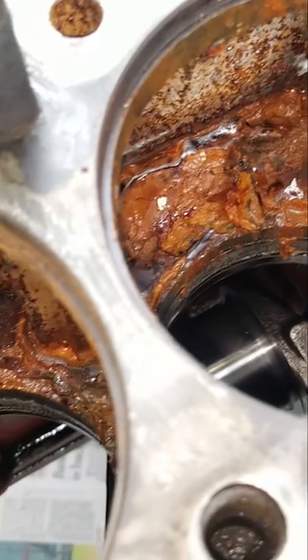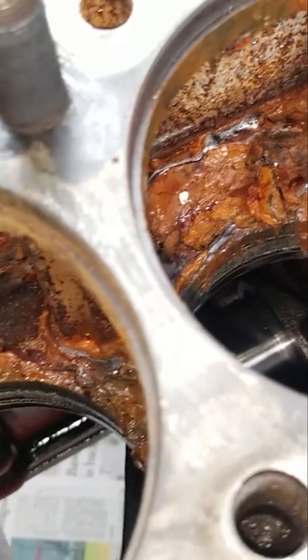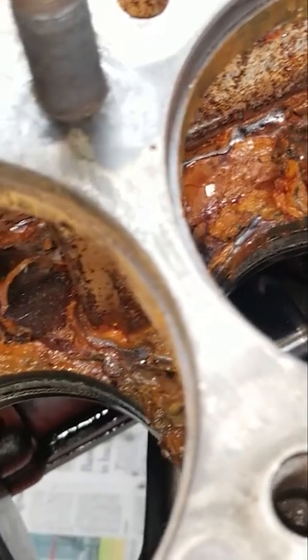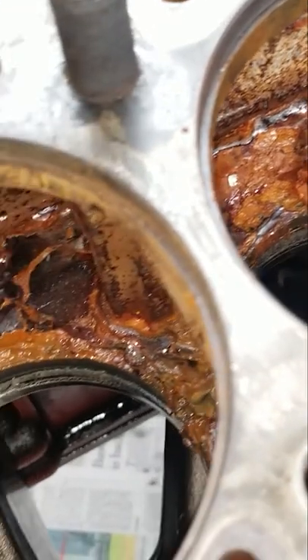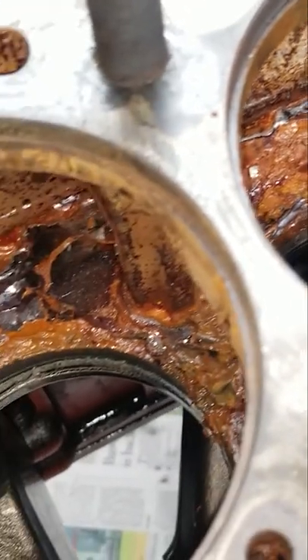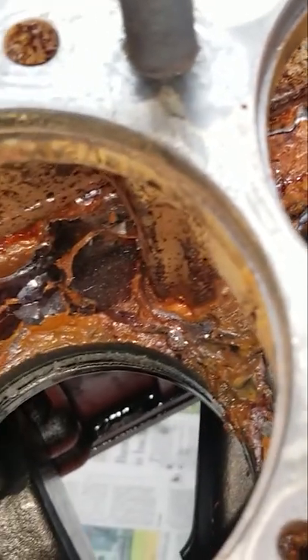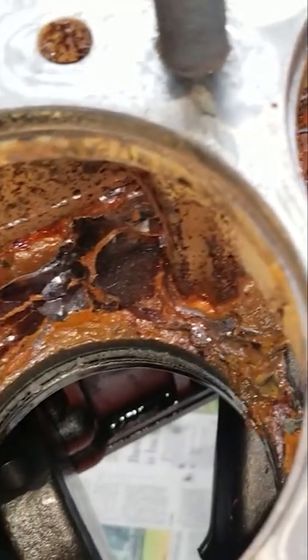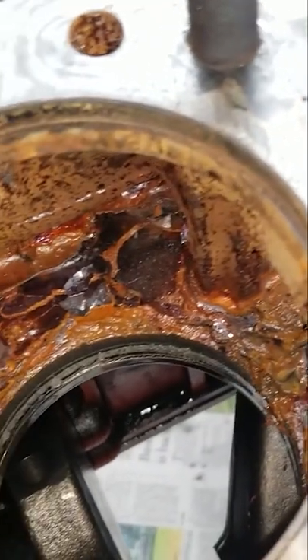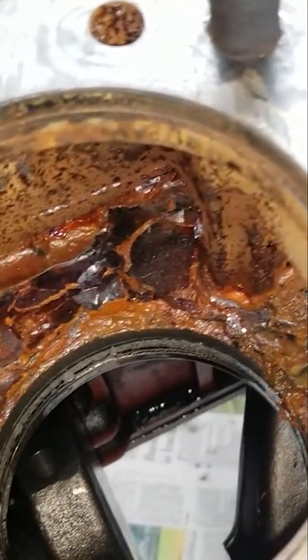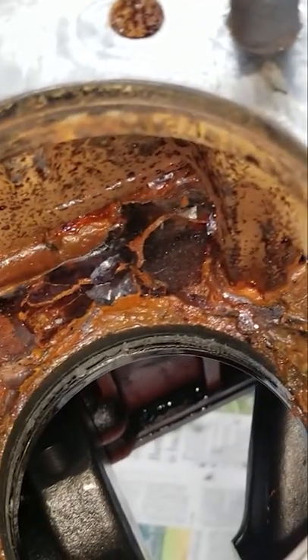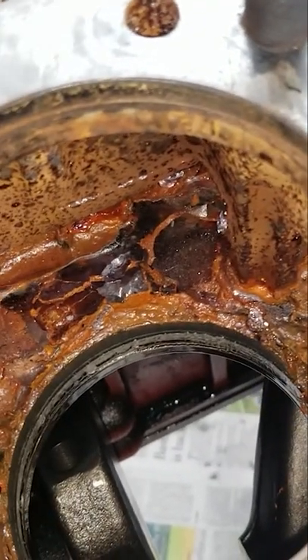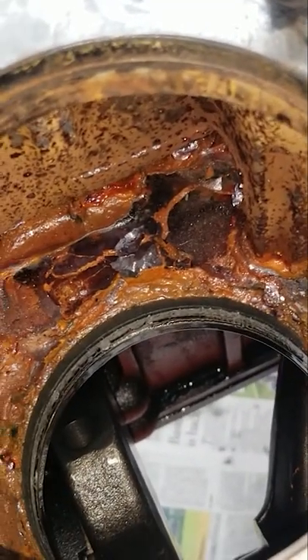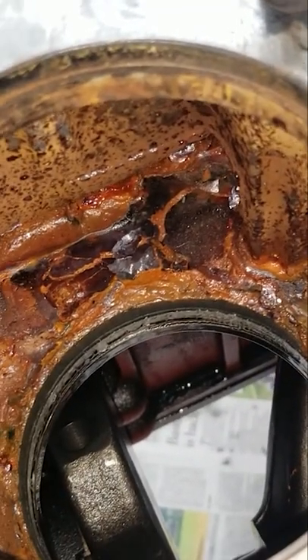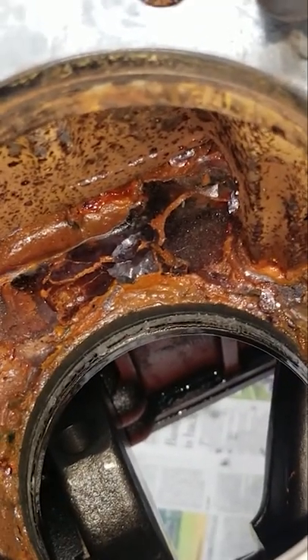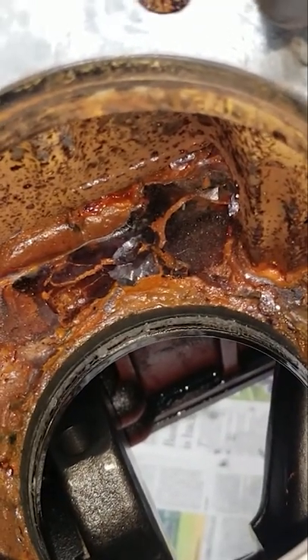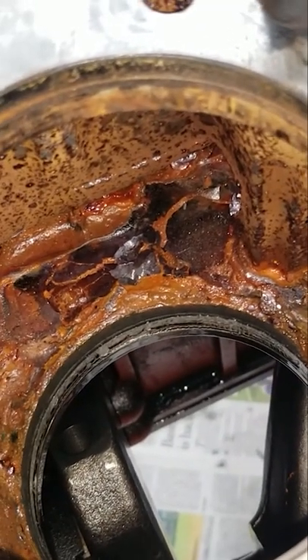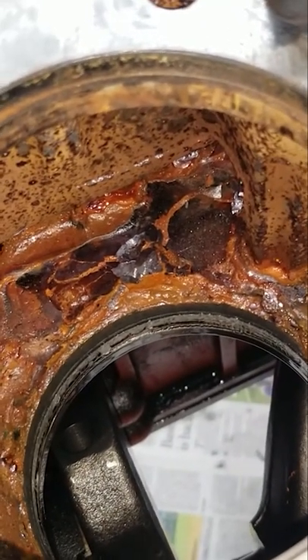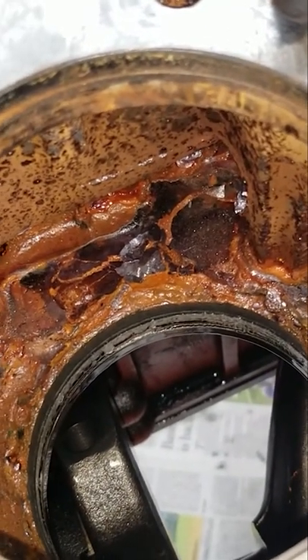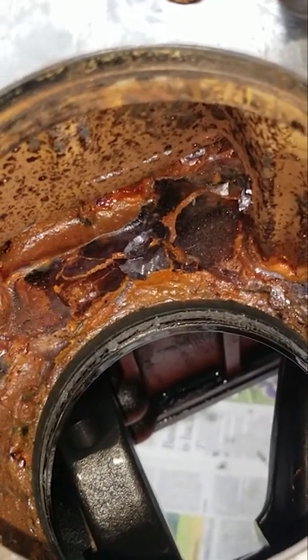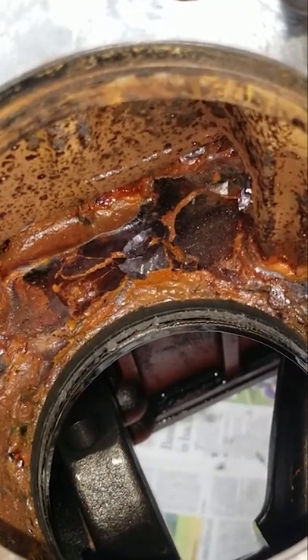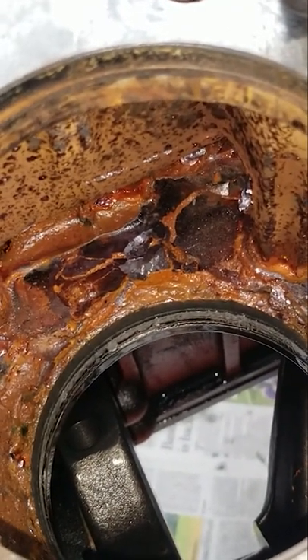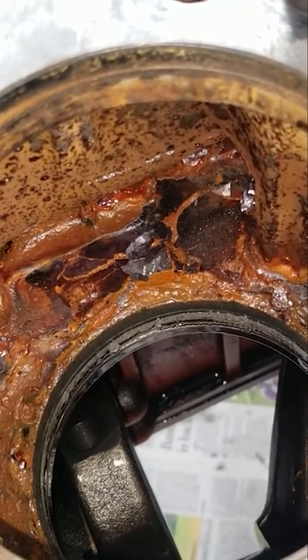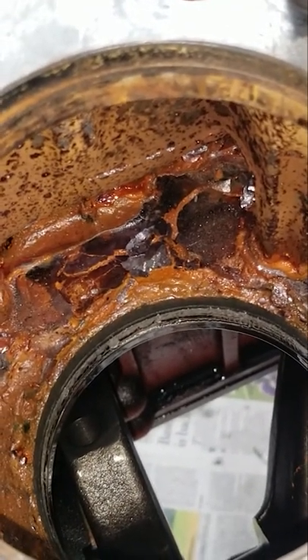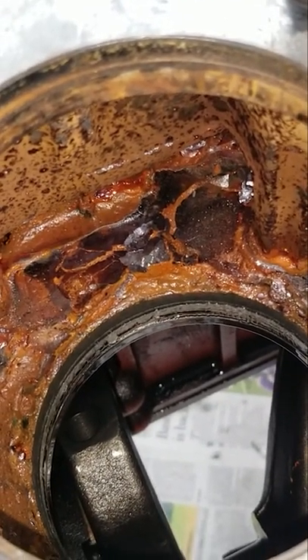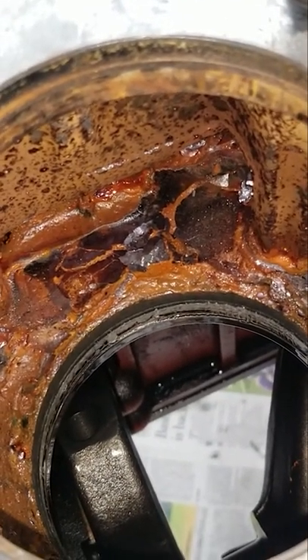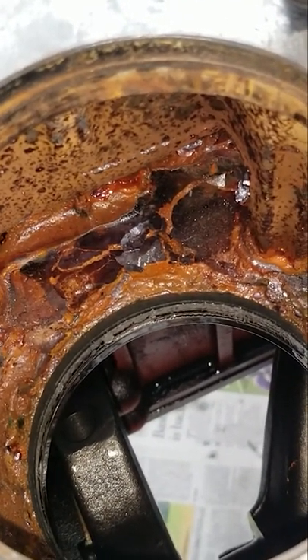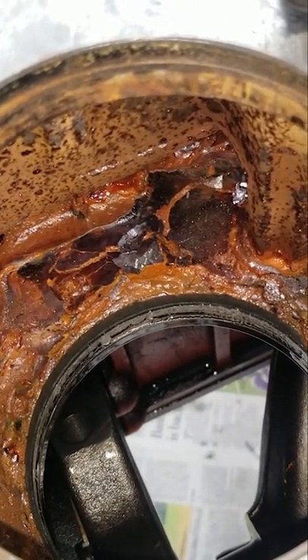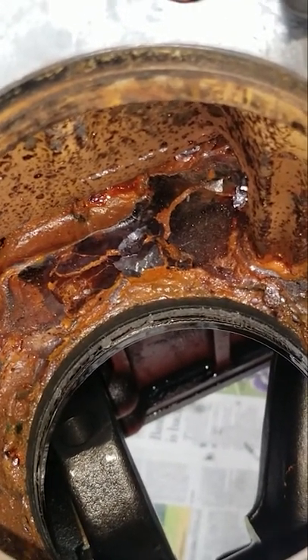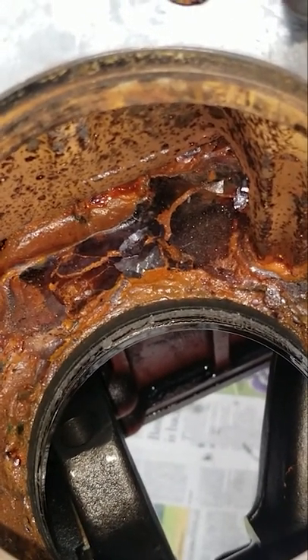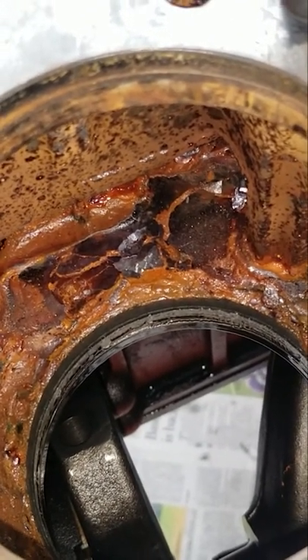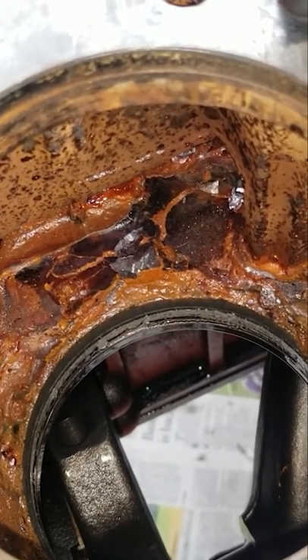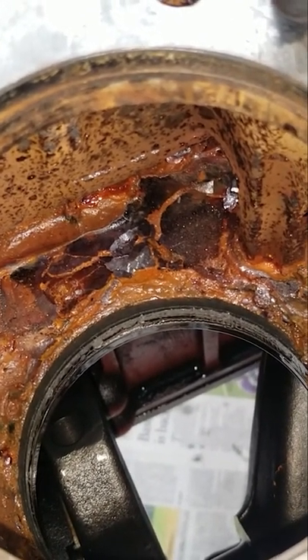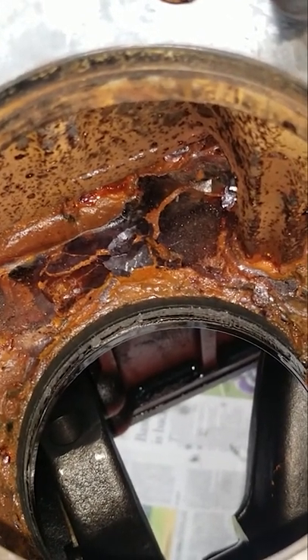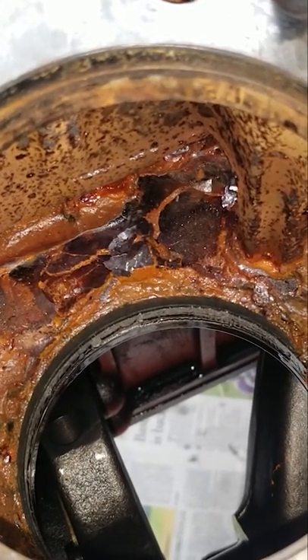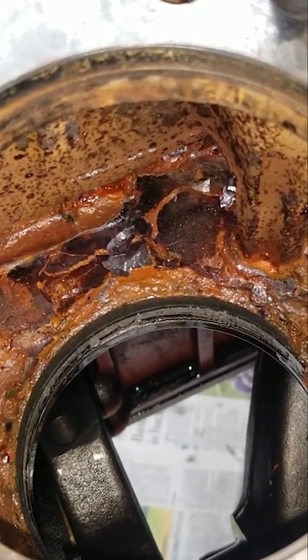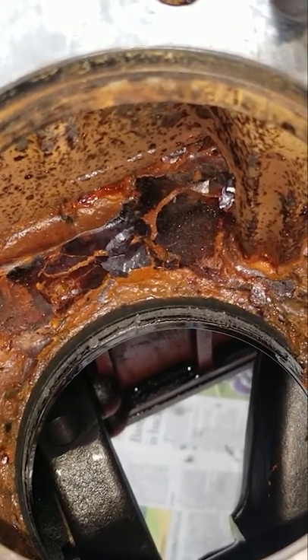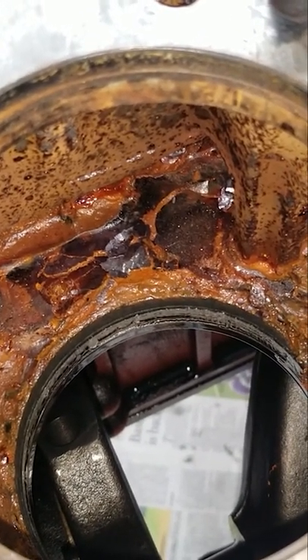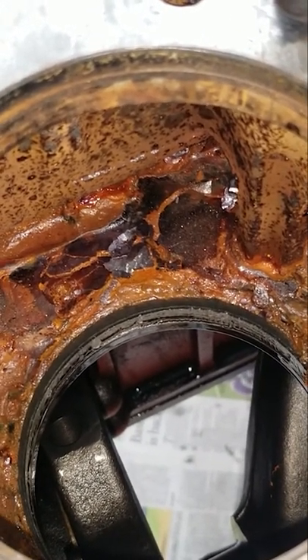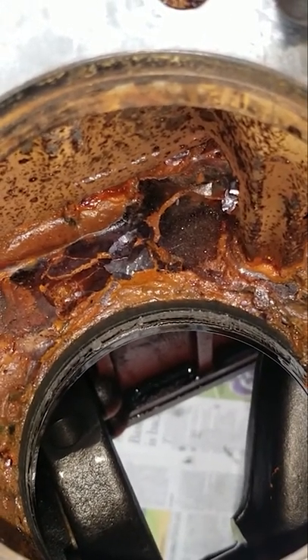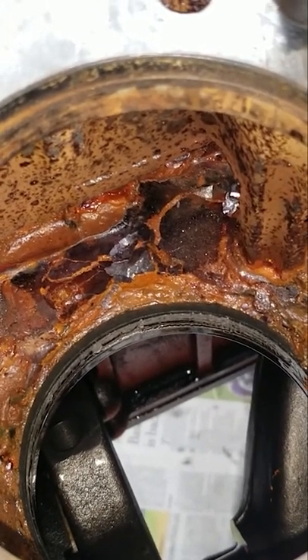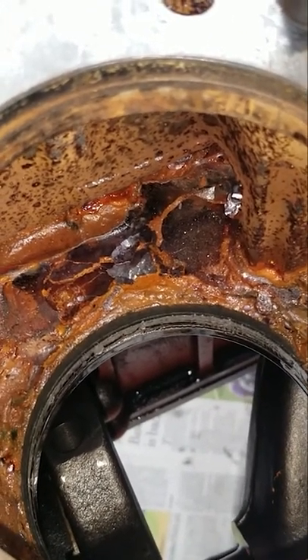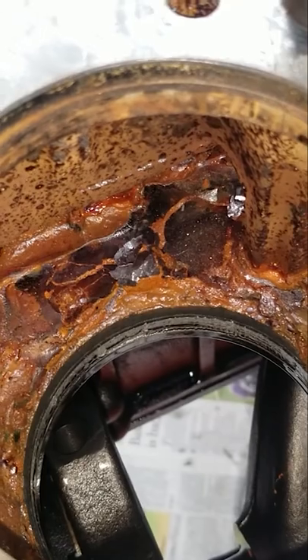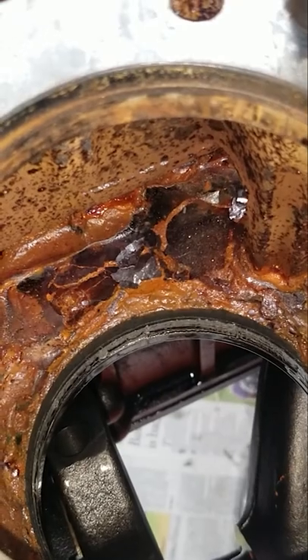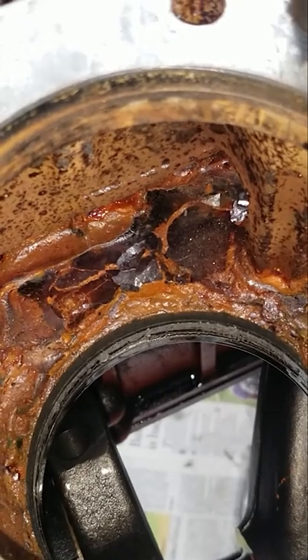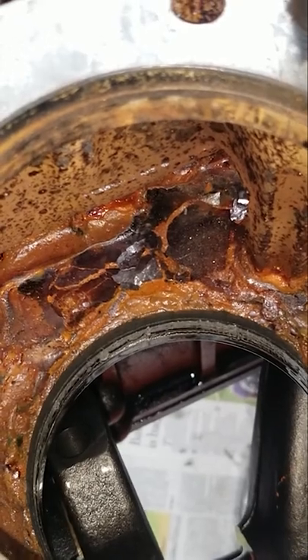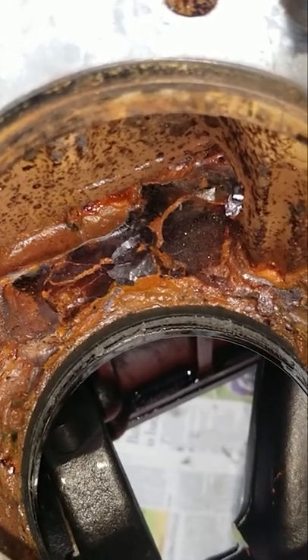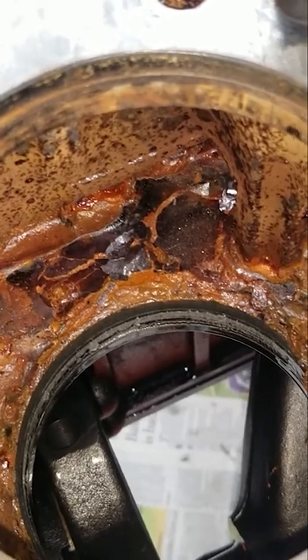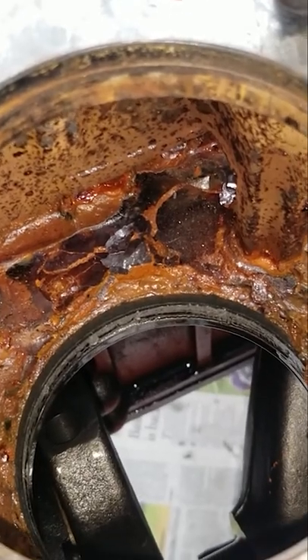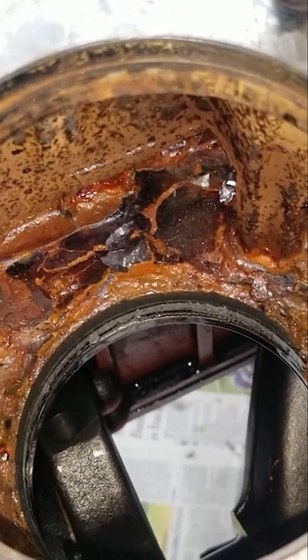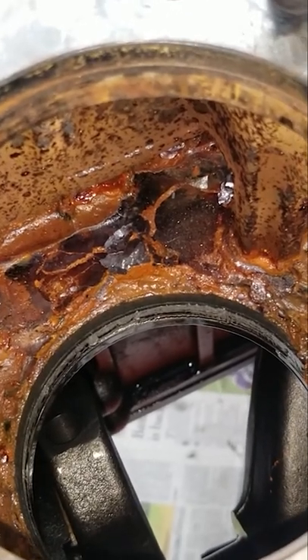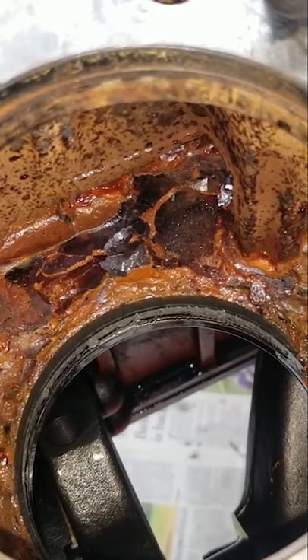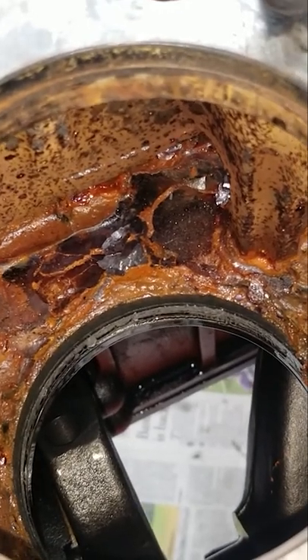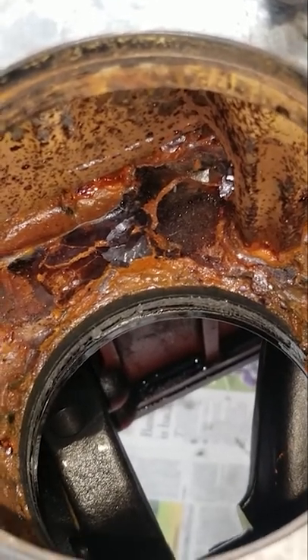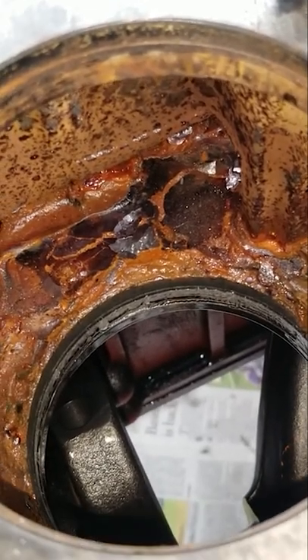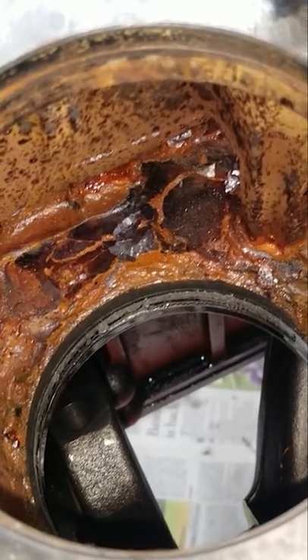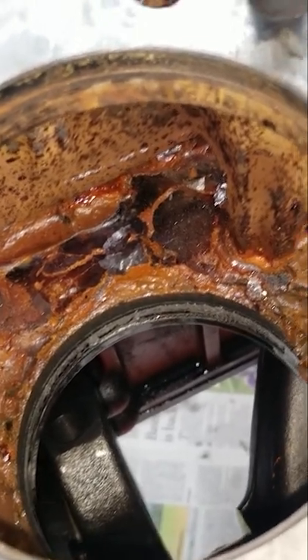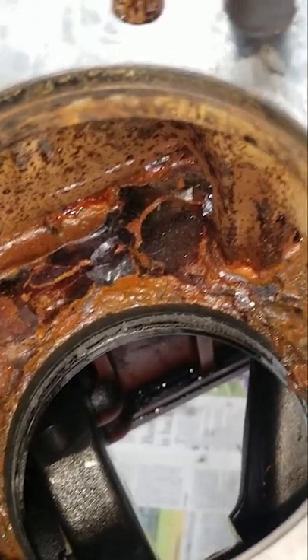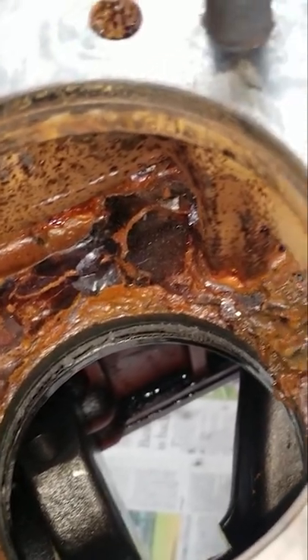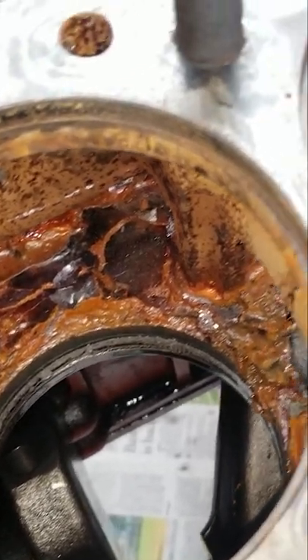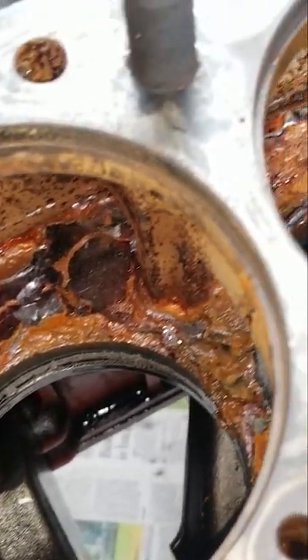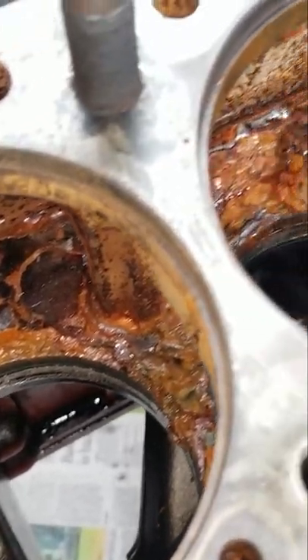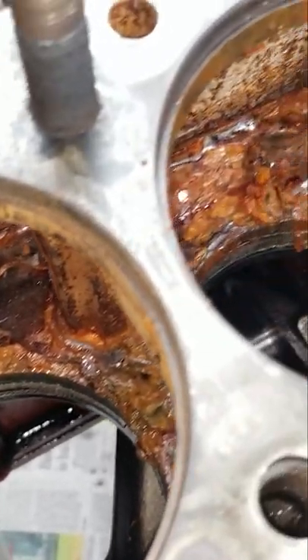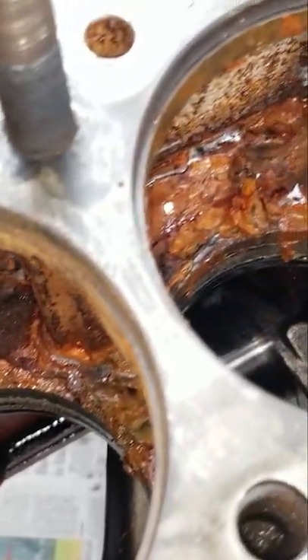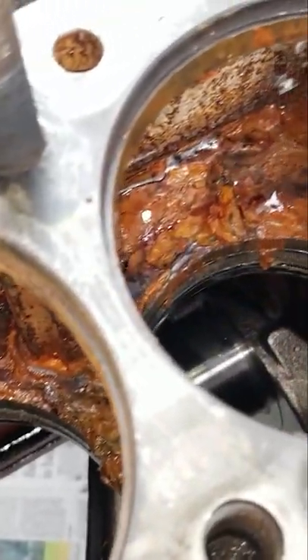So this is why I say, guys: always, always, always take your stuff completely apart as far as you can when you're fixing it, because you never know what you're going to find.